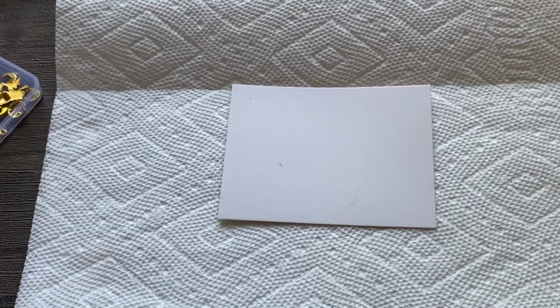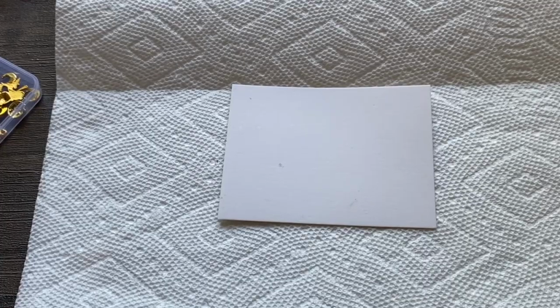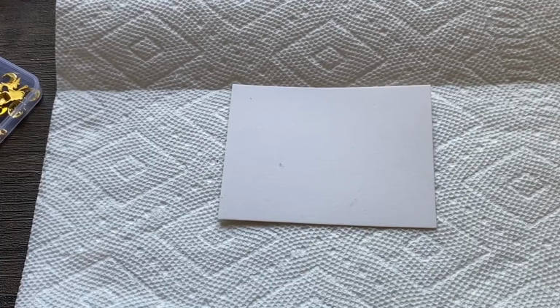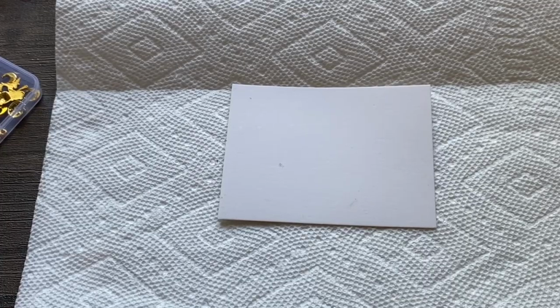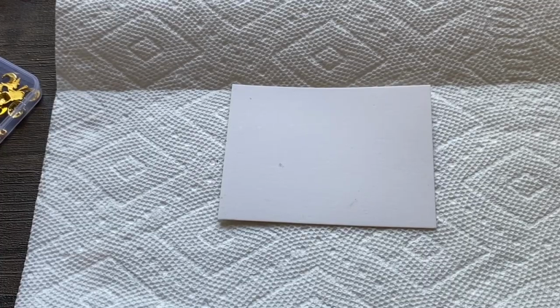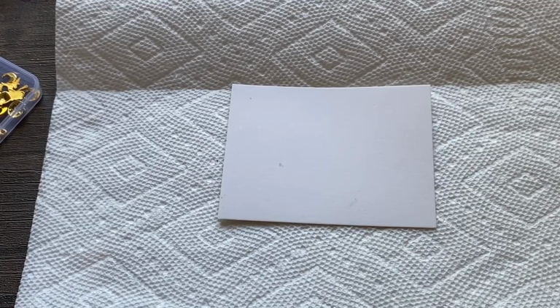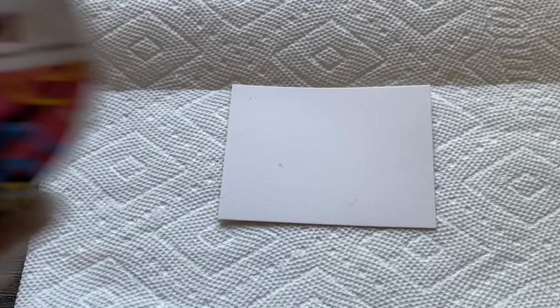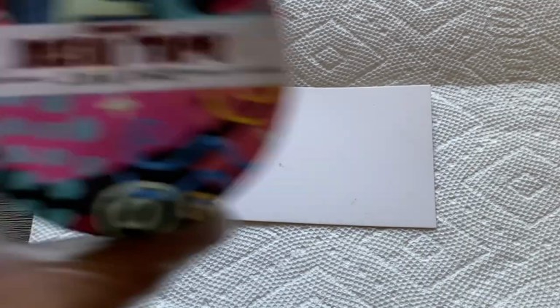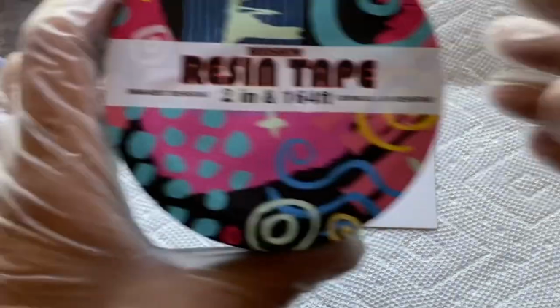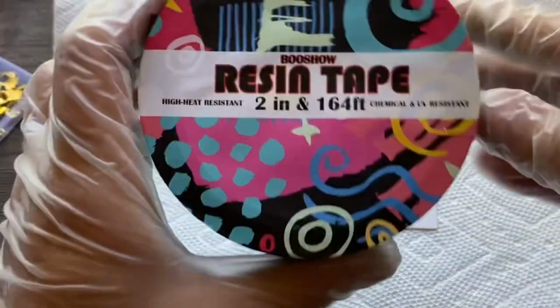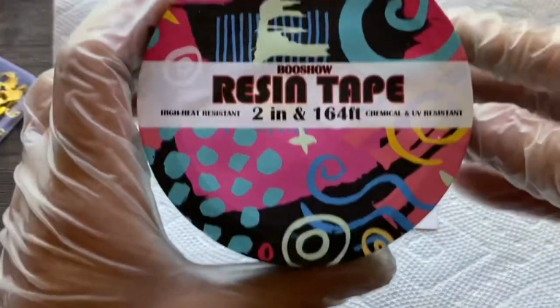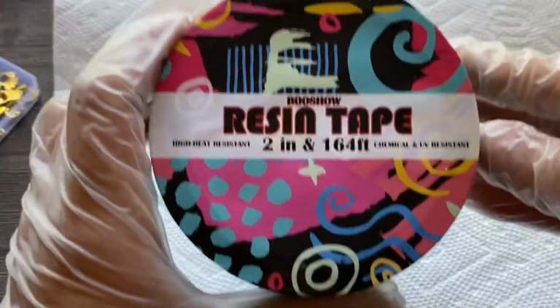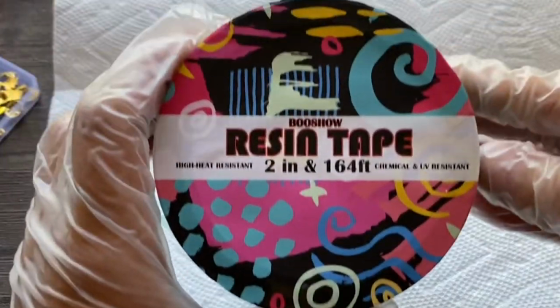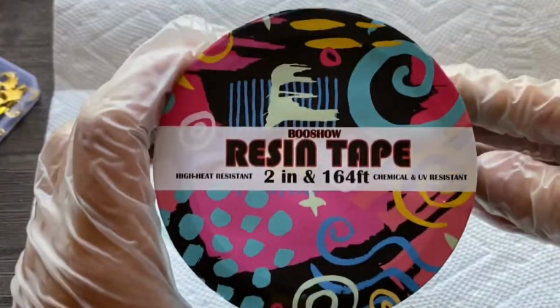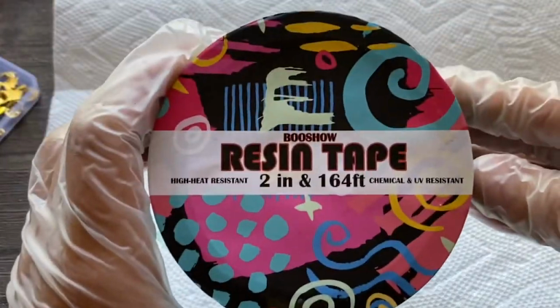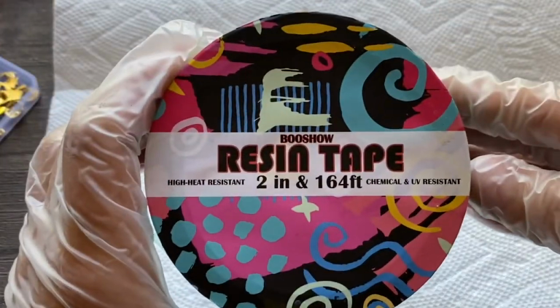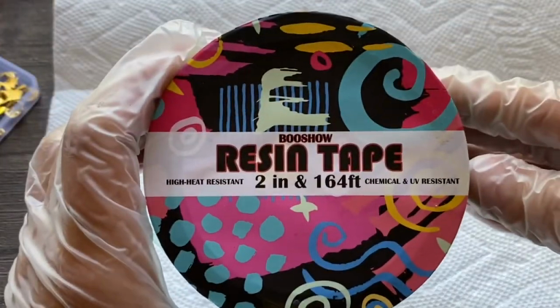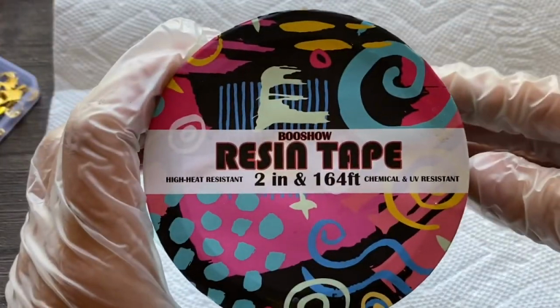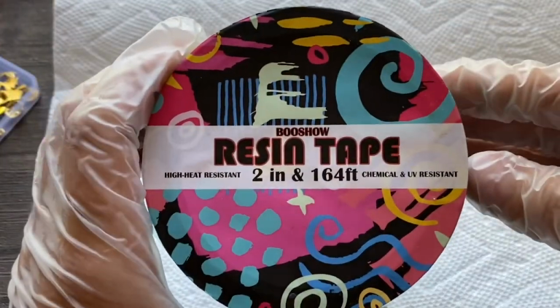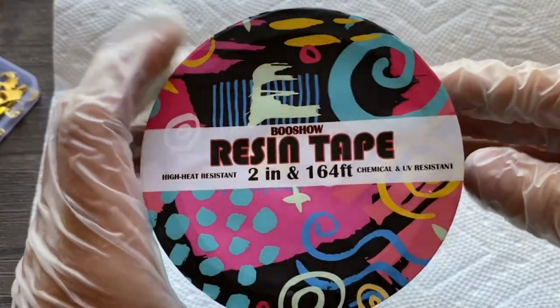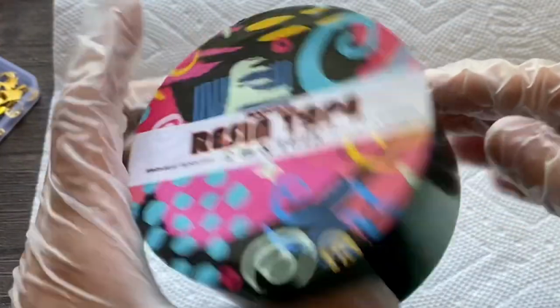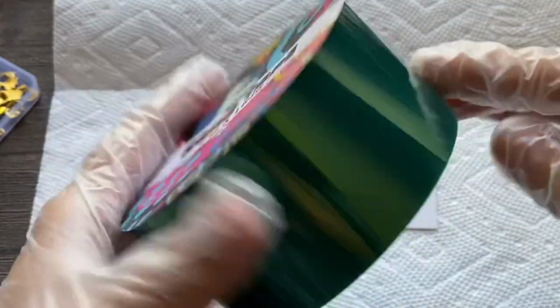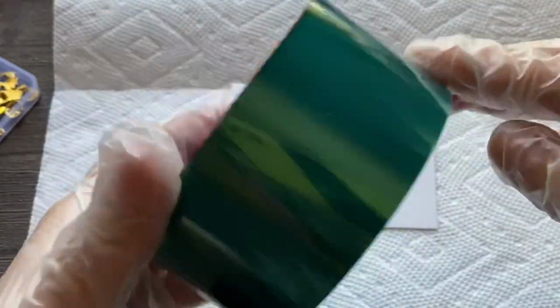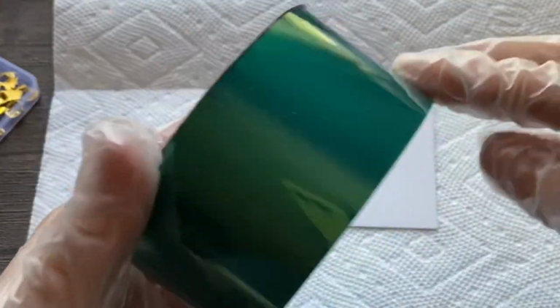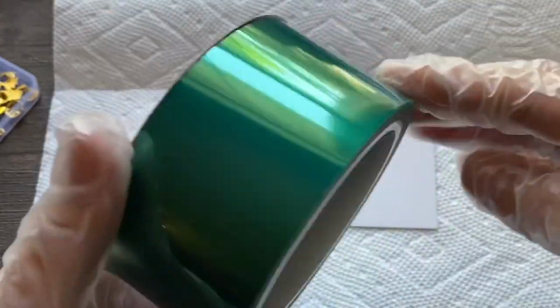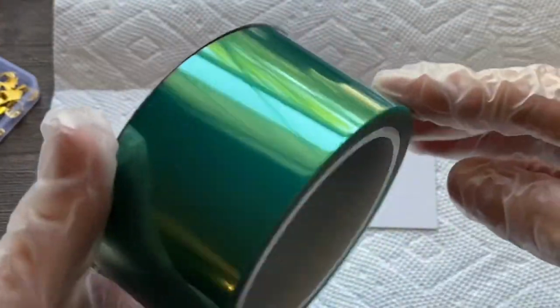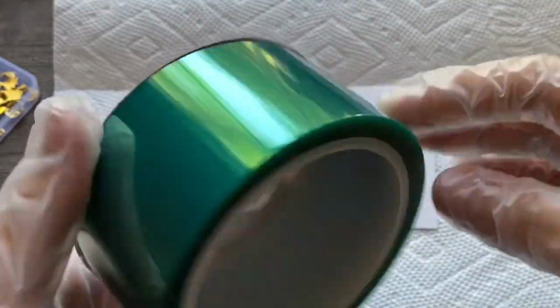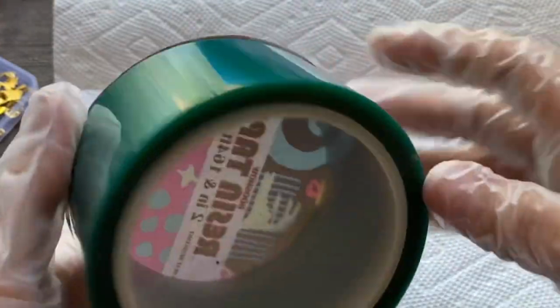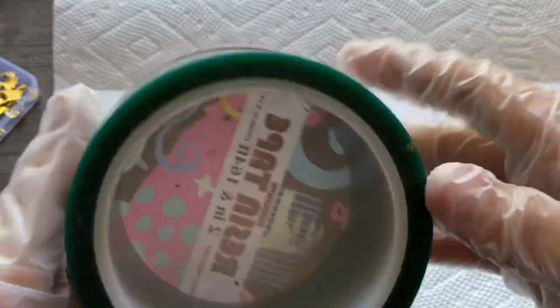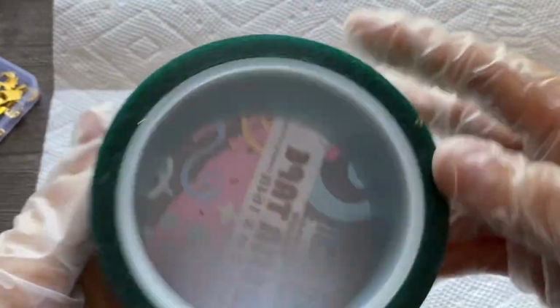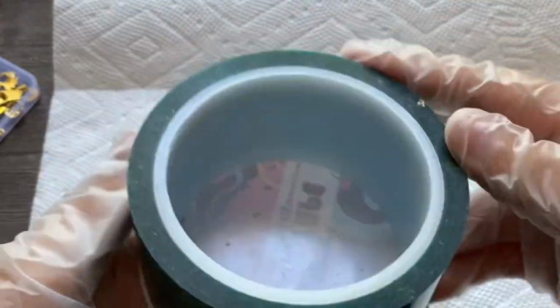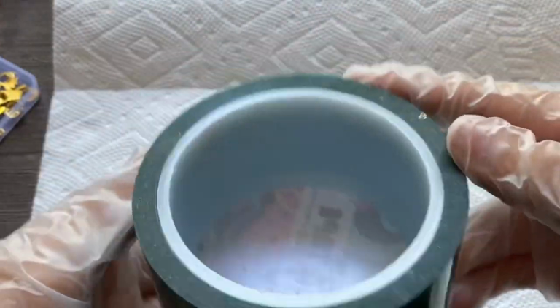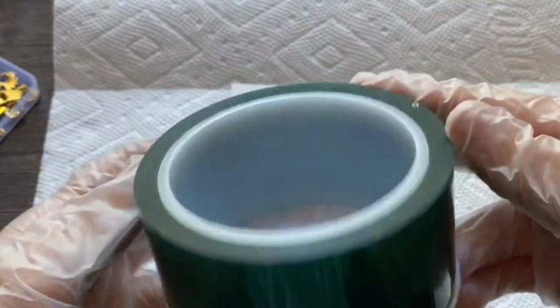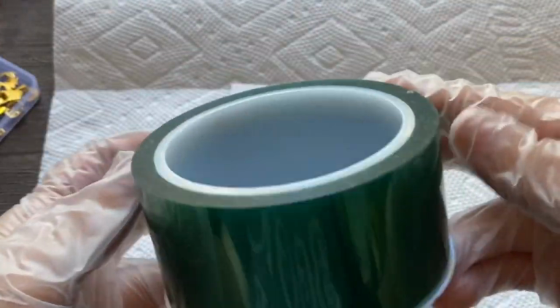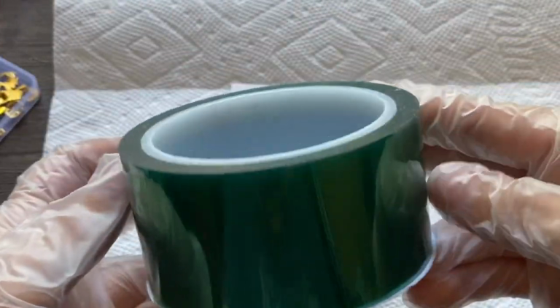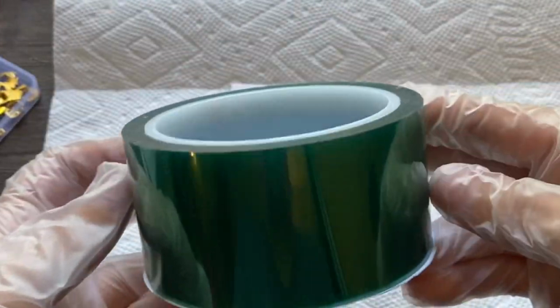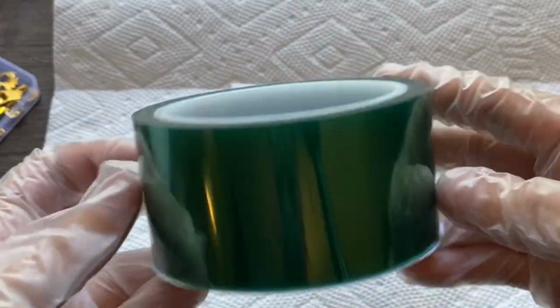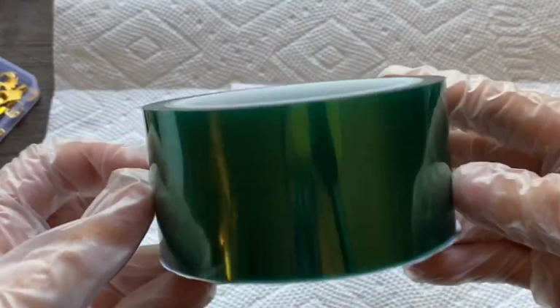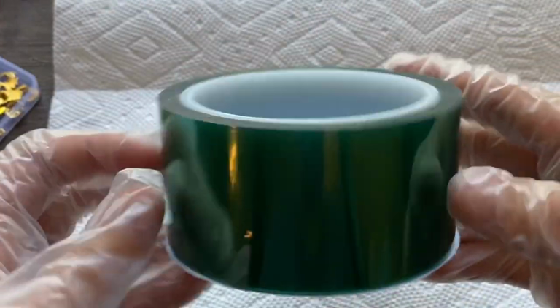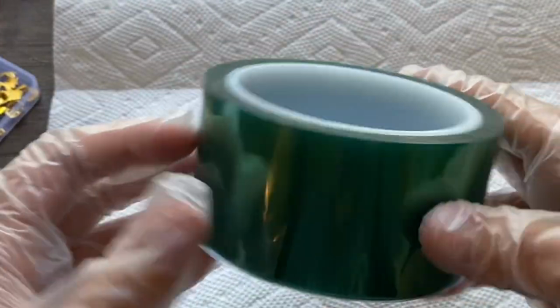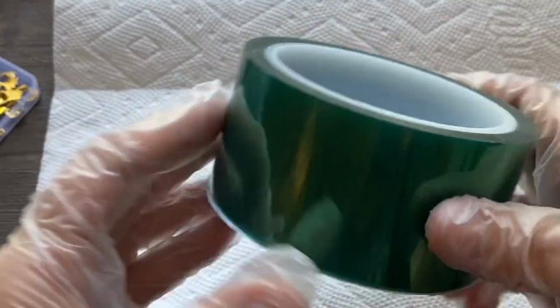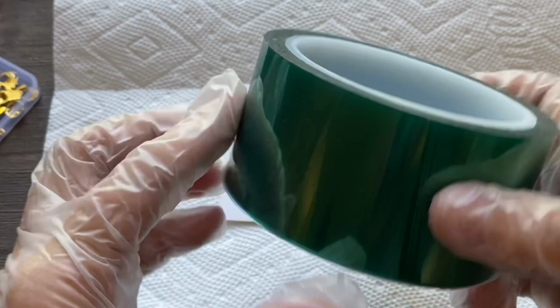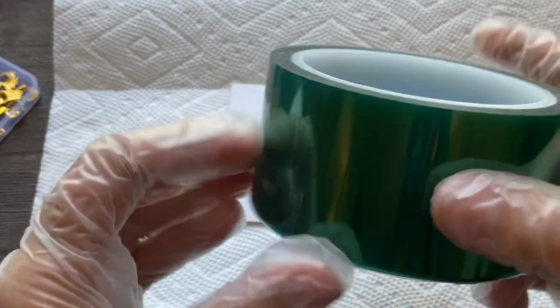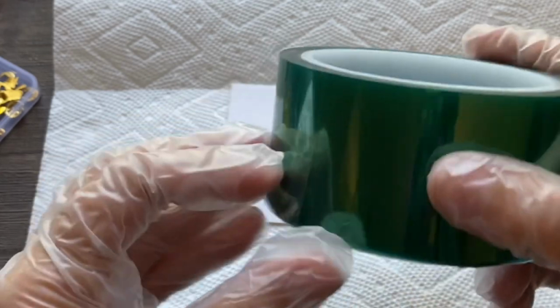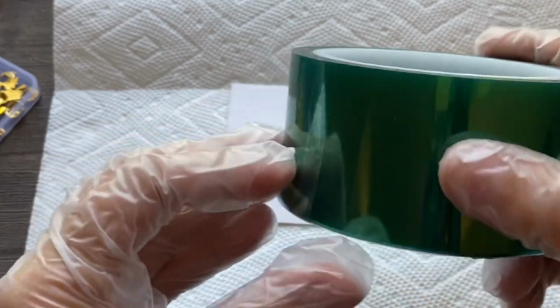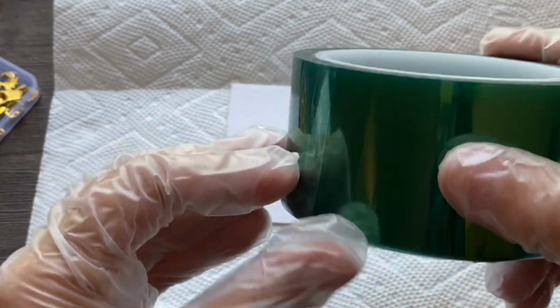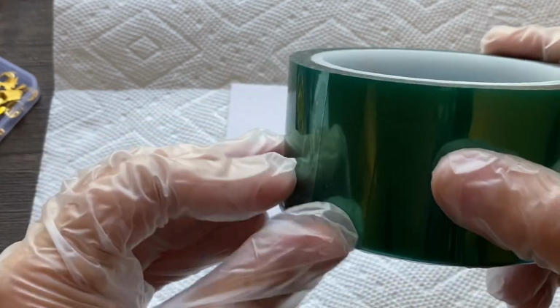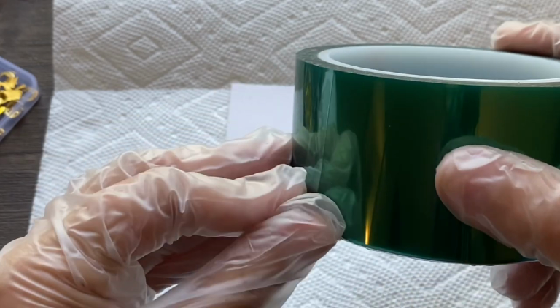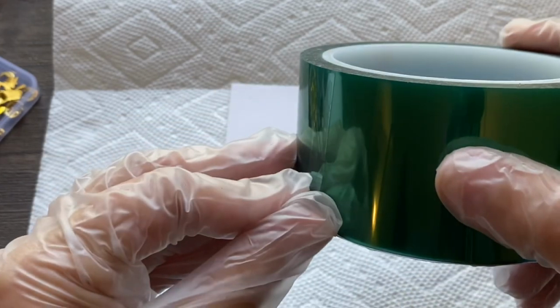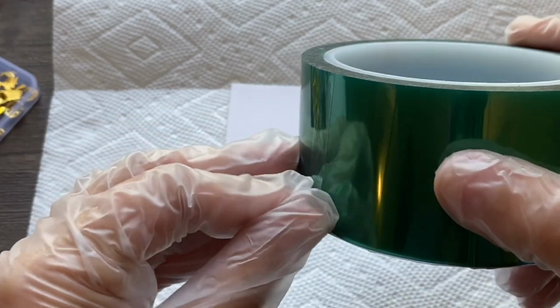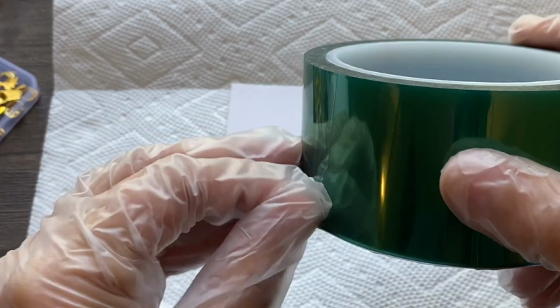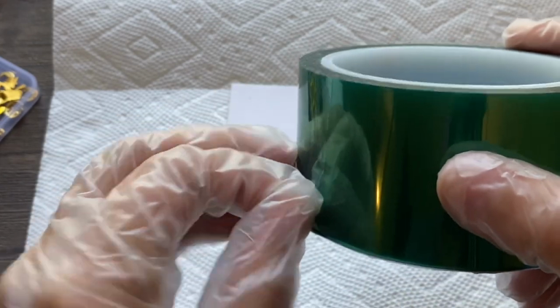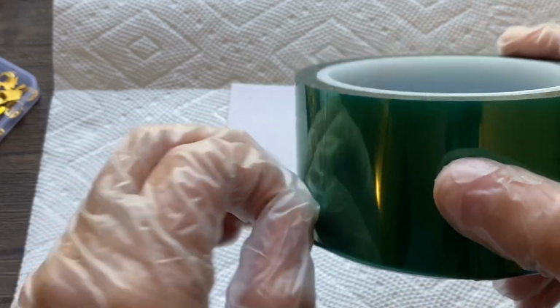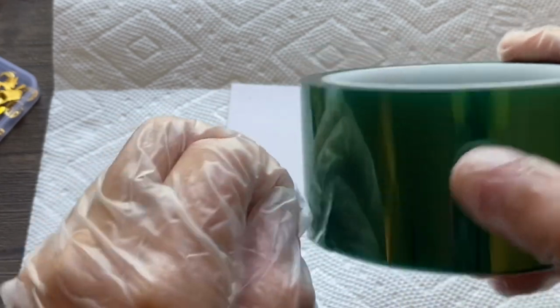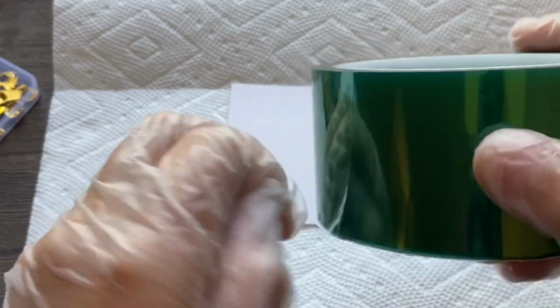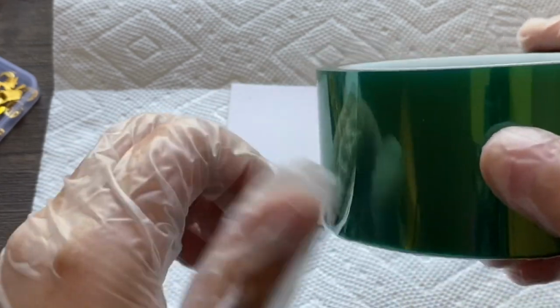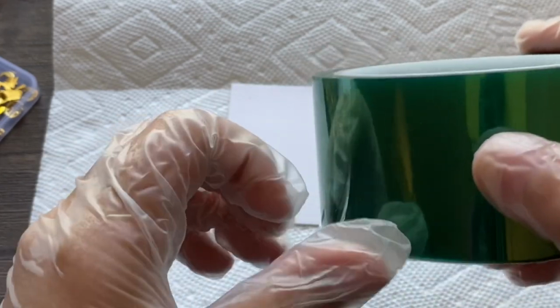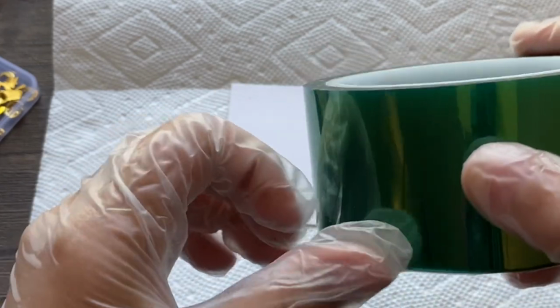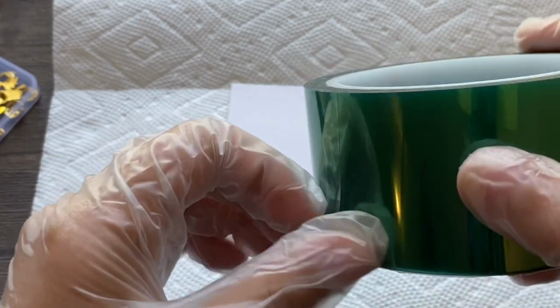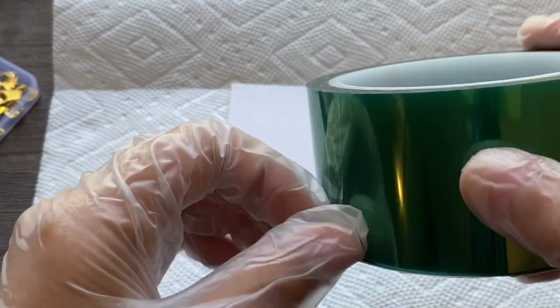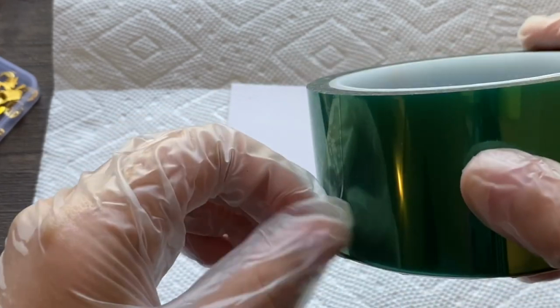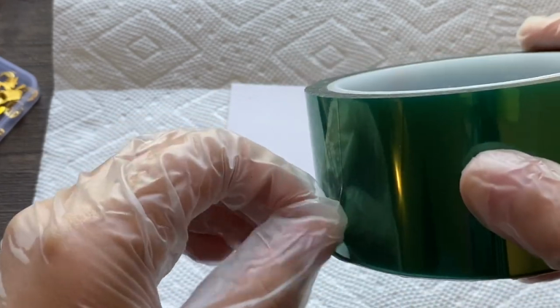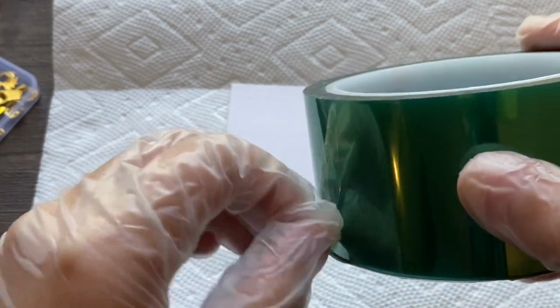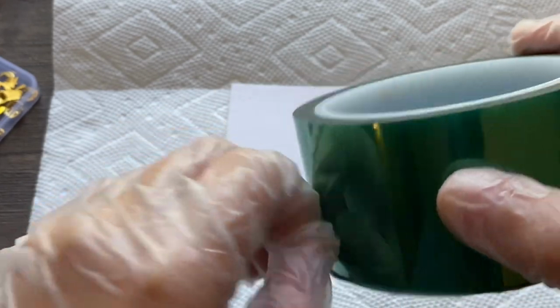Today I'm going to show you how to make some cute Halloween earrings. First you're going to need some resin tape because we will be using UV resin.